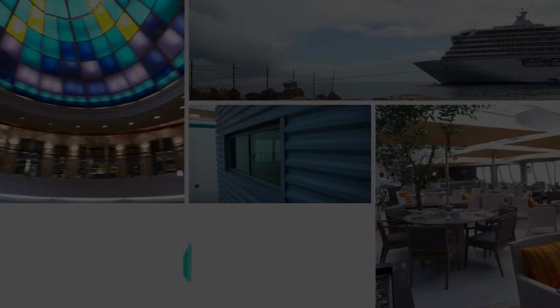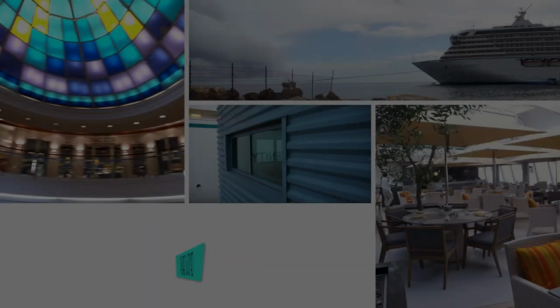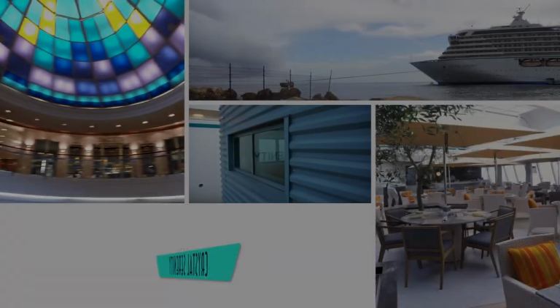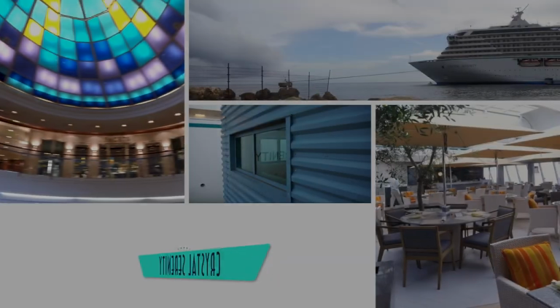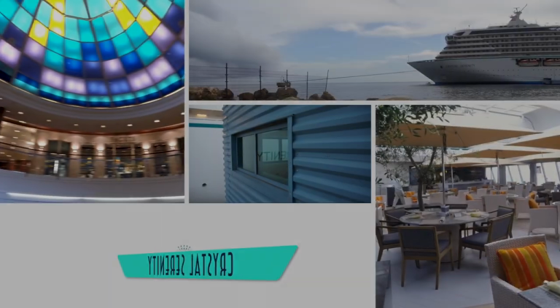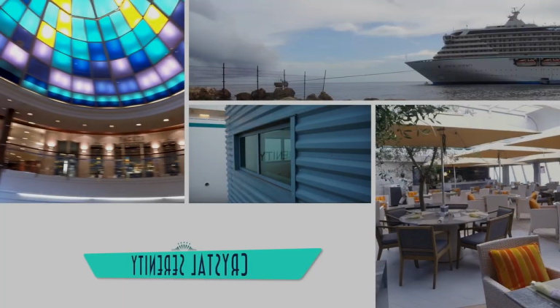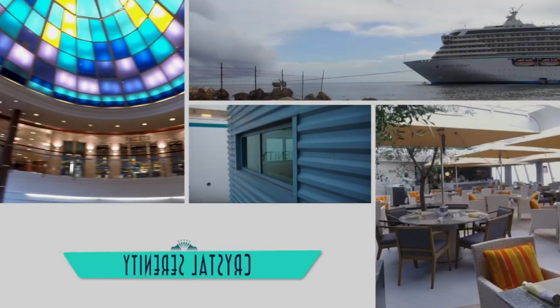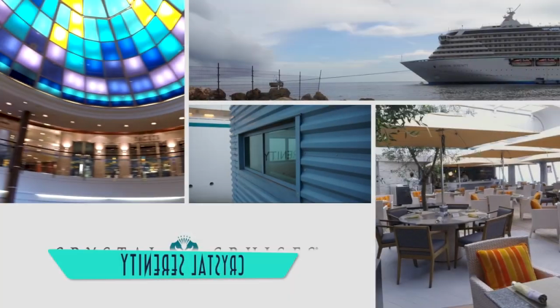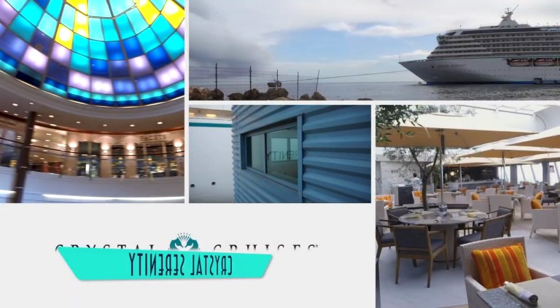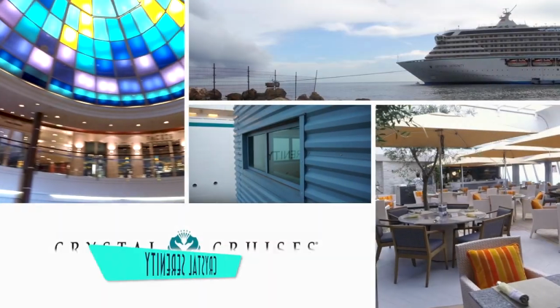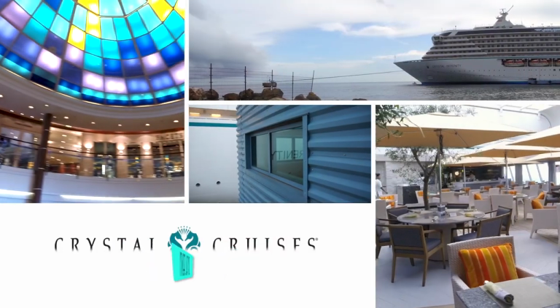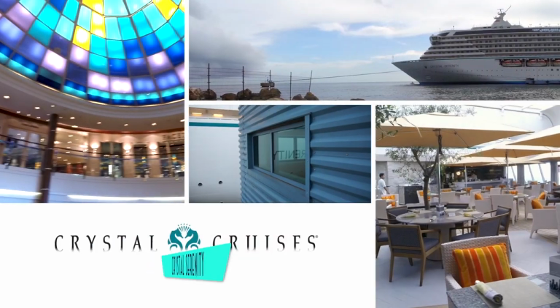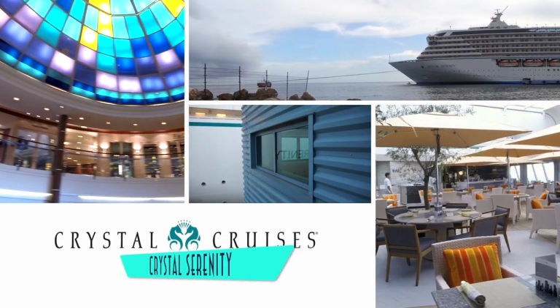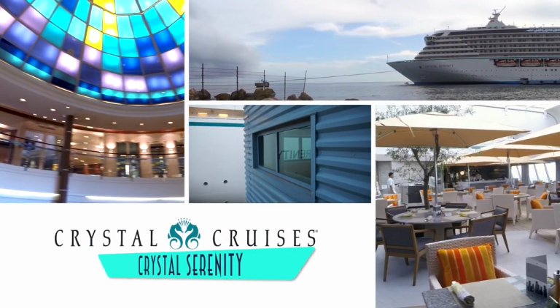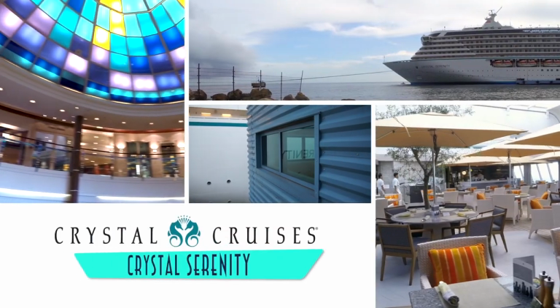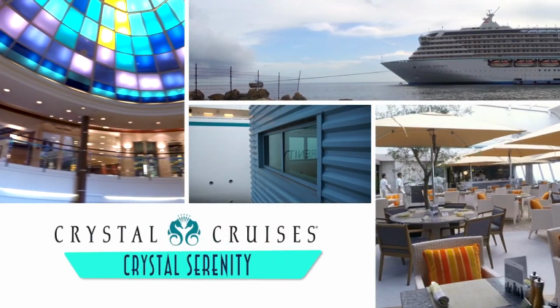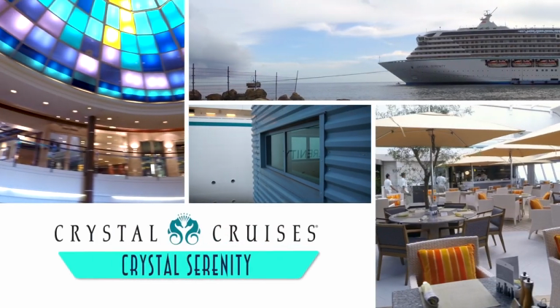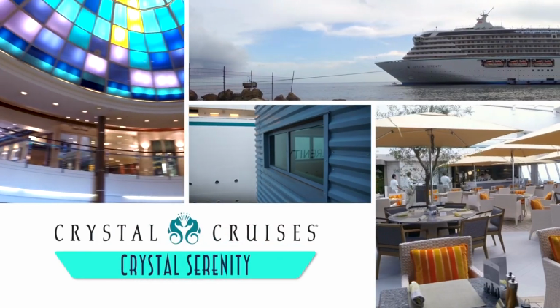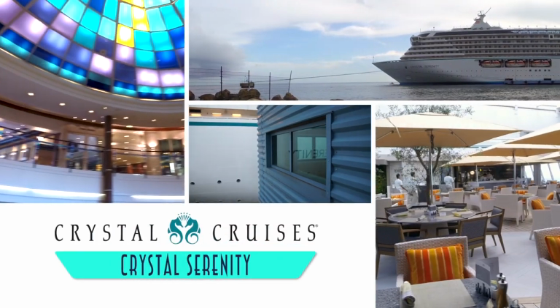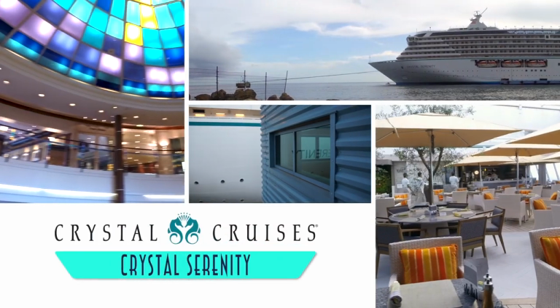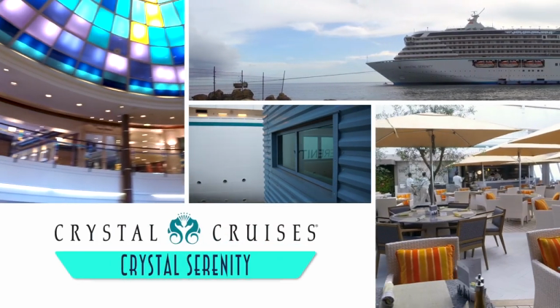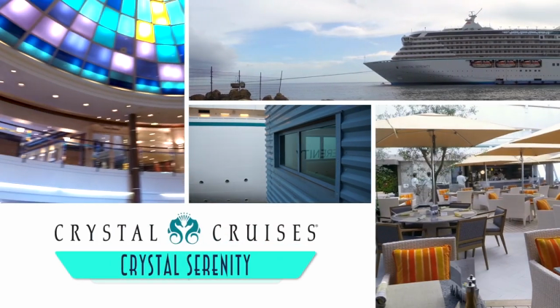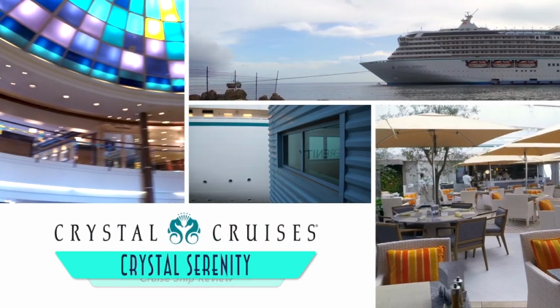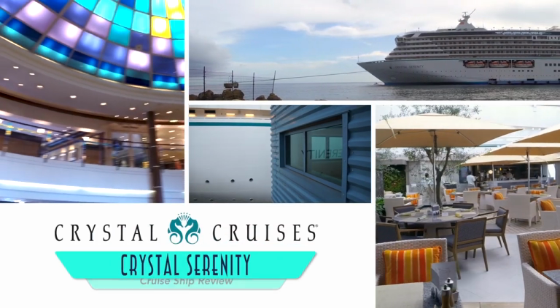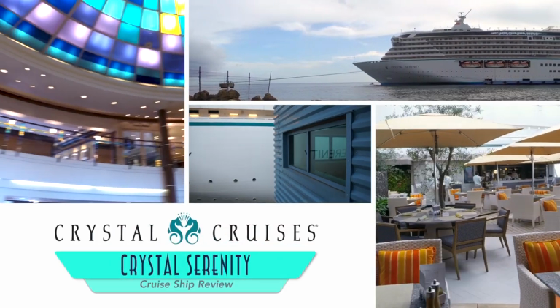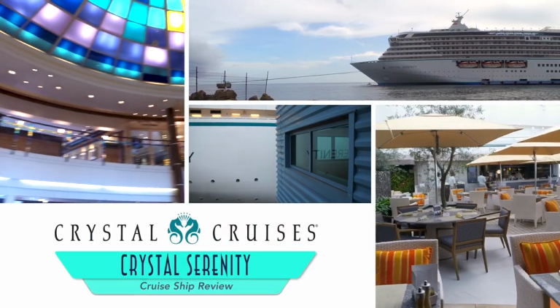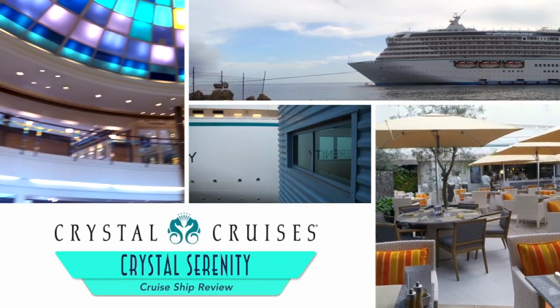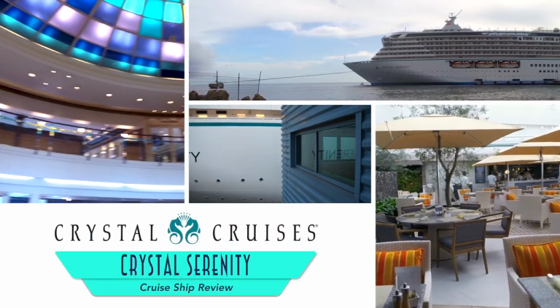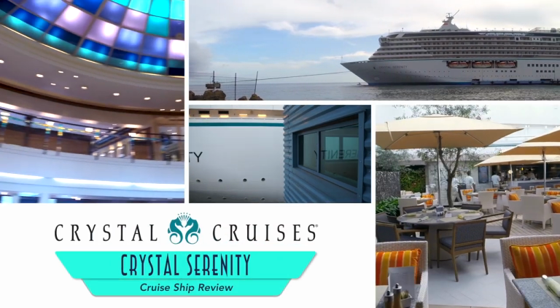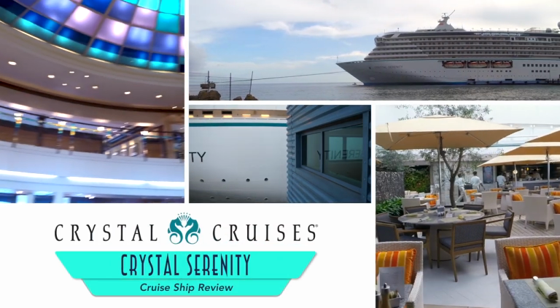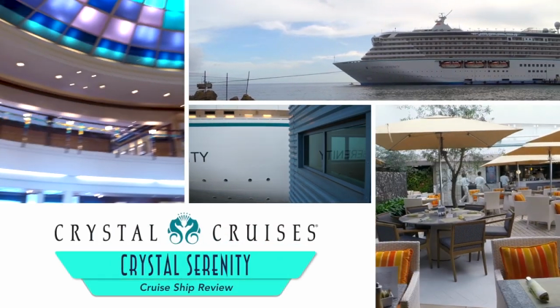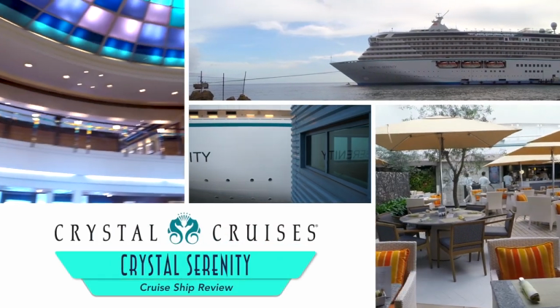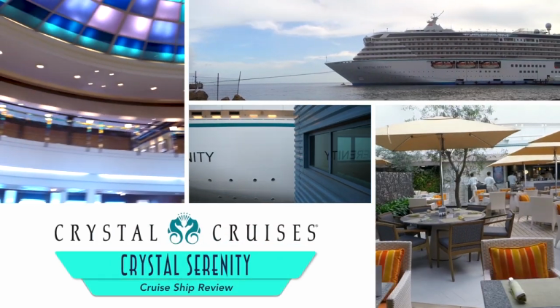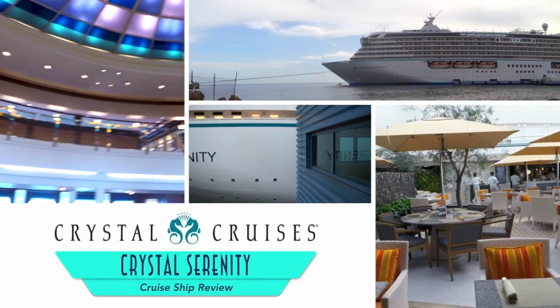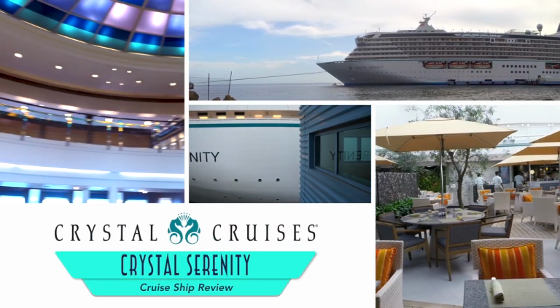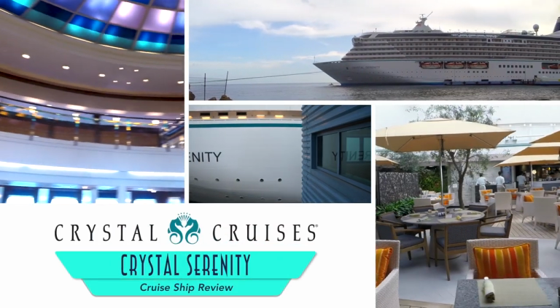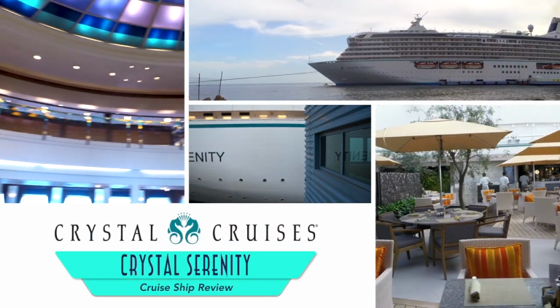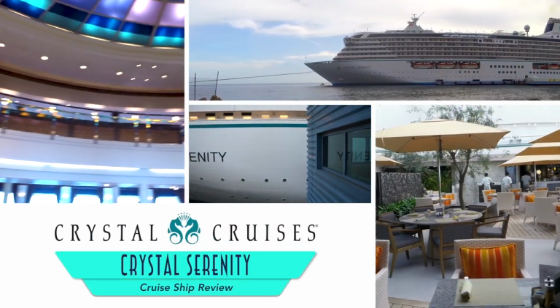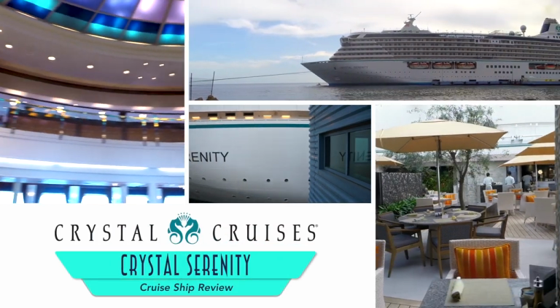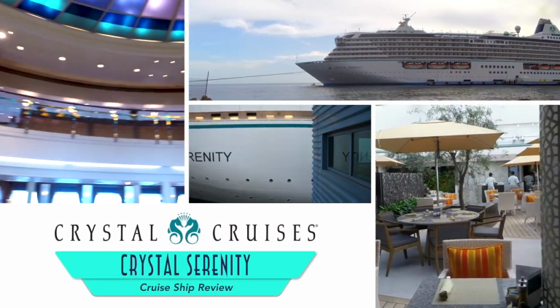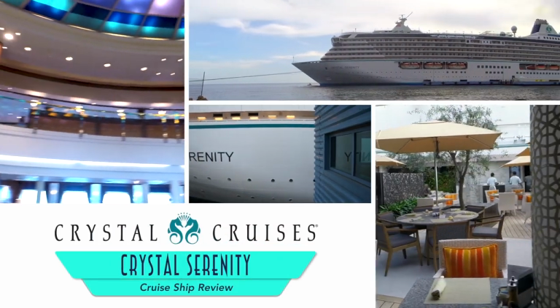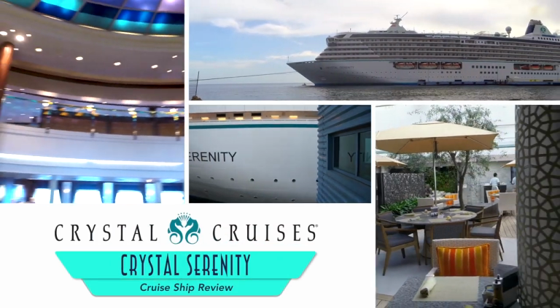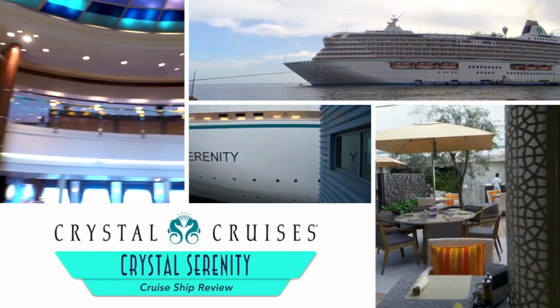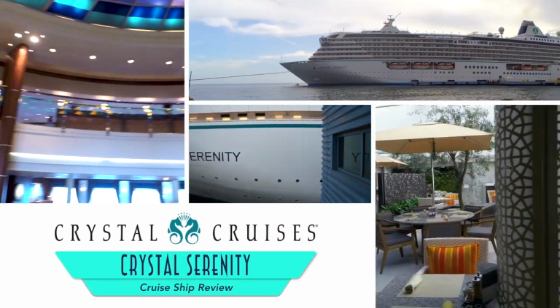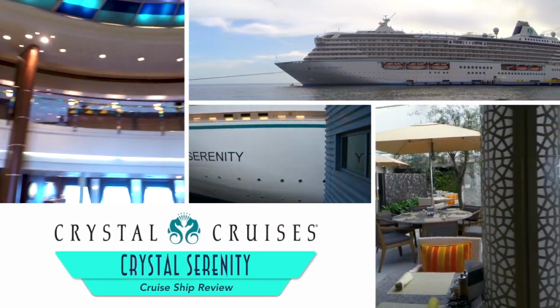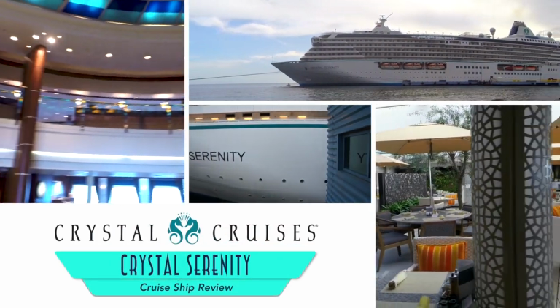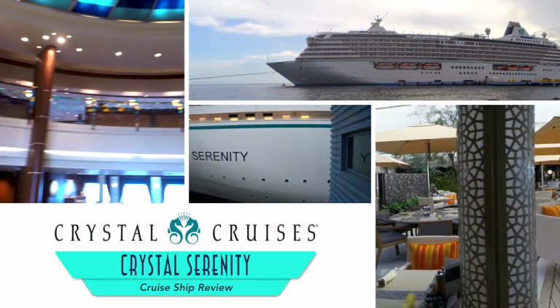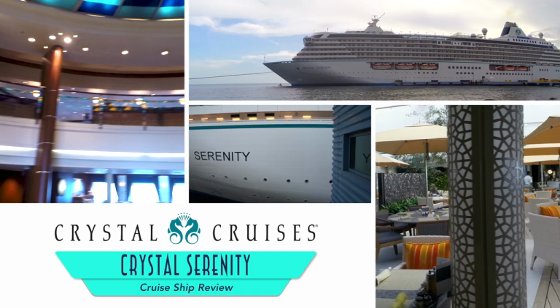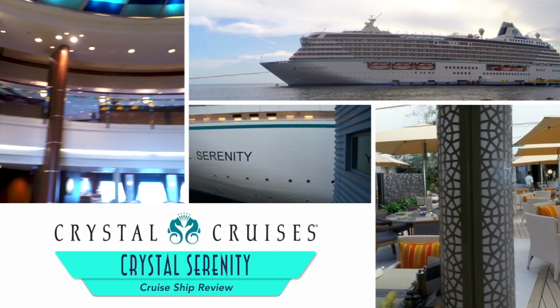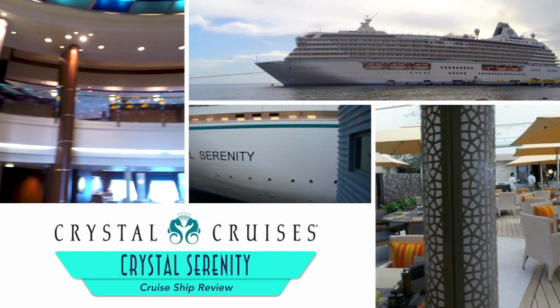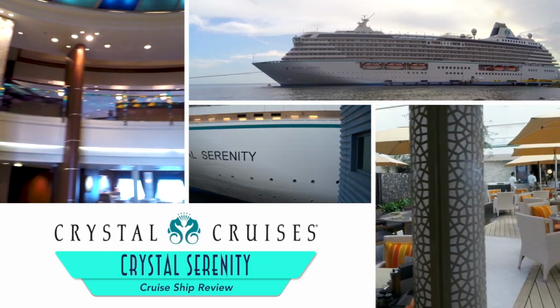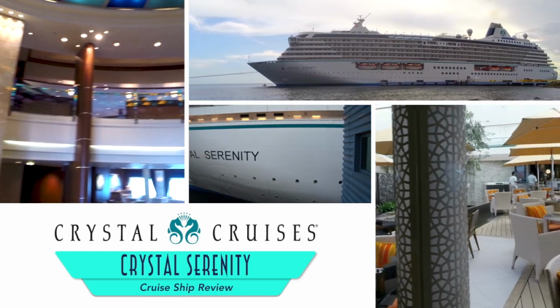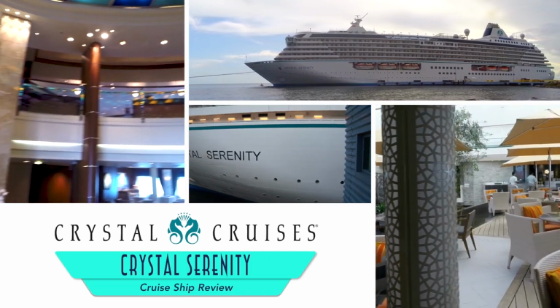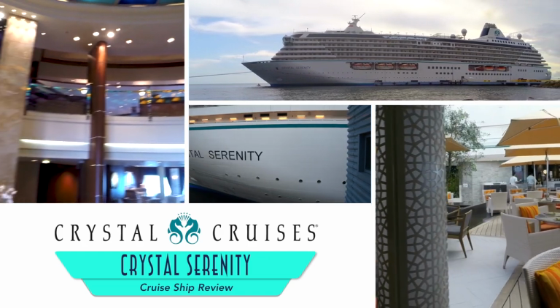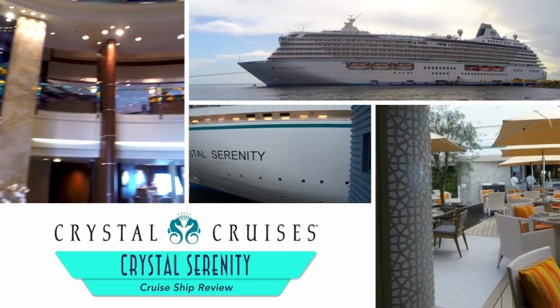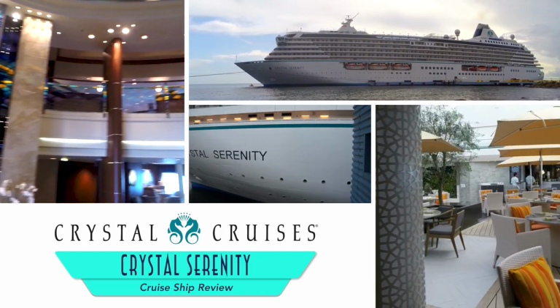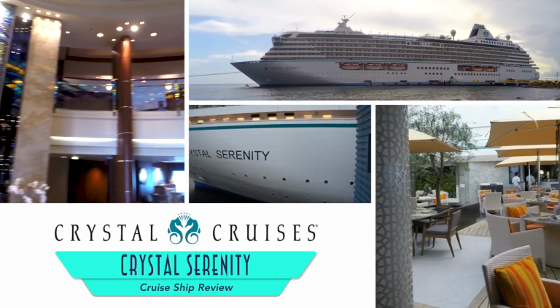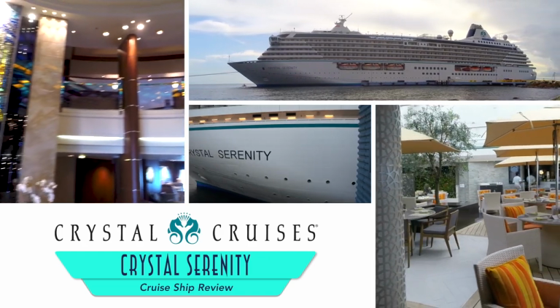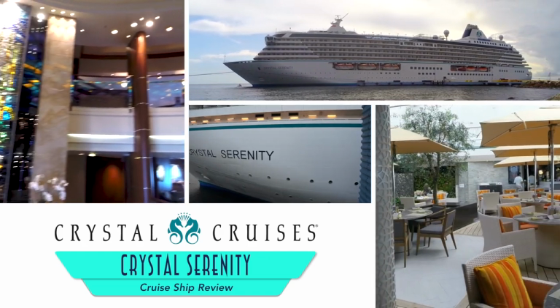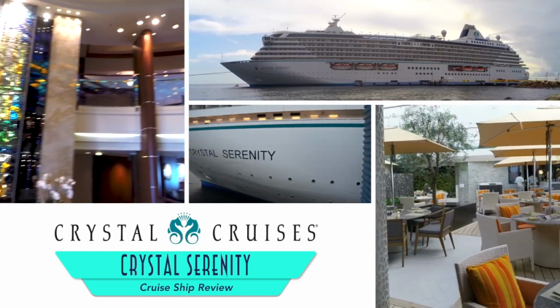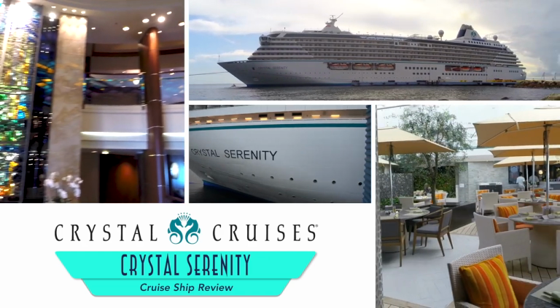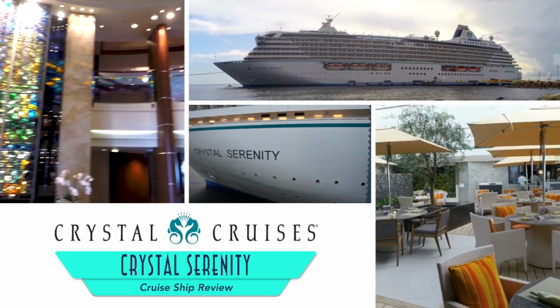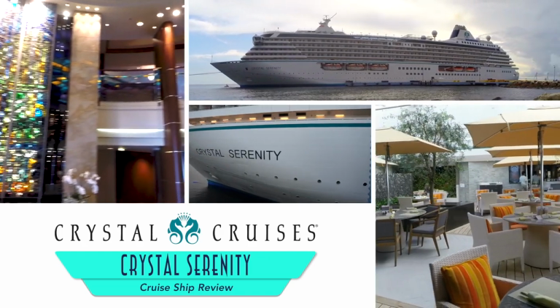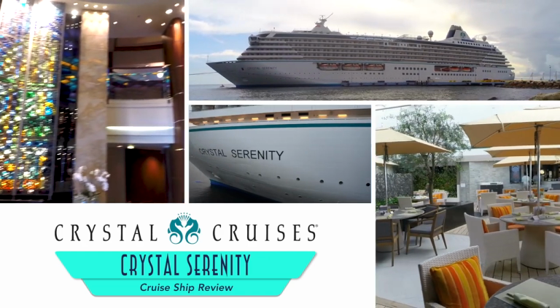Welcome aboard Popular Cruising. You're watching our review of the Crystal Serenity from Crystal Cruises.